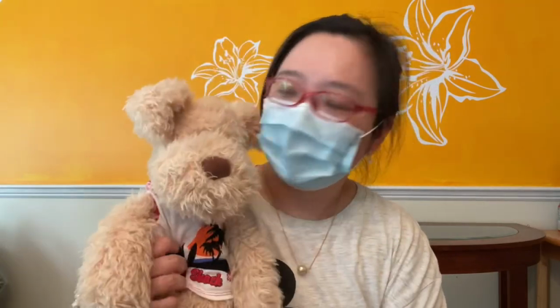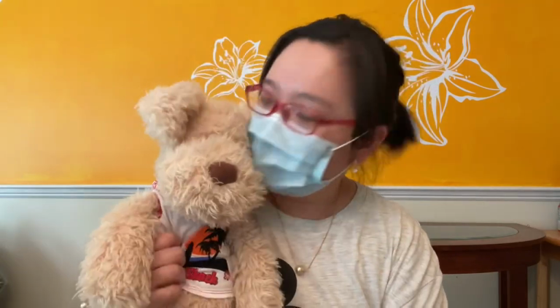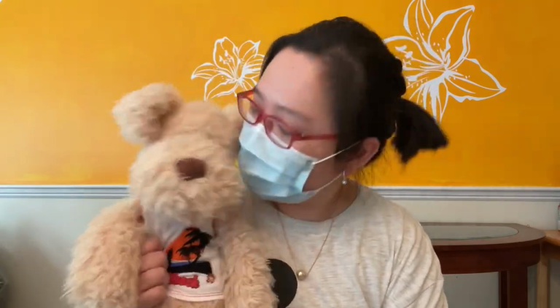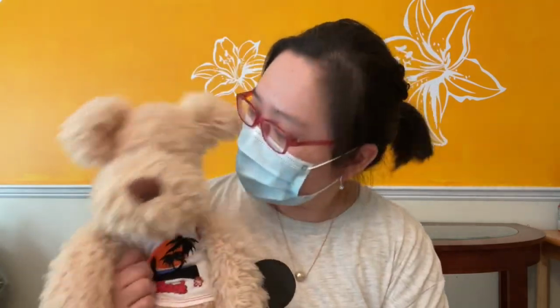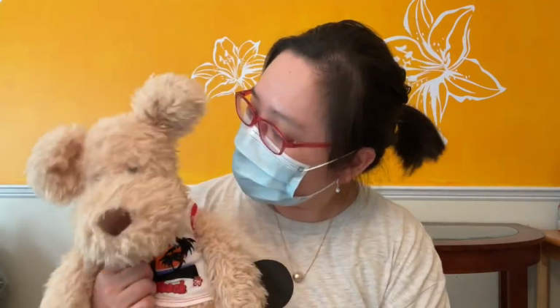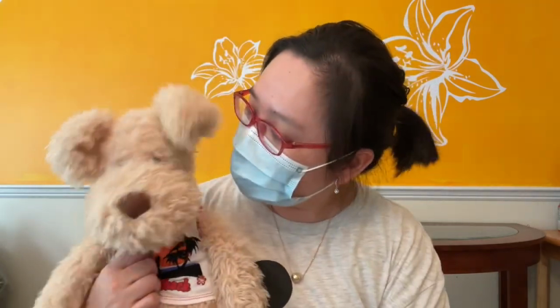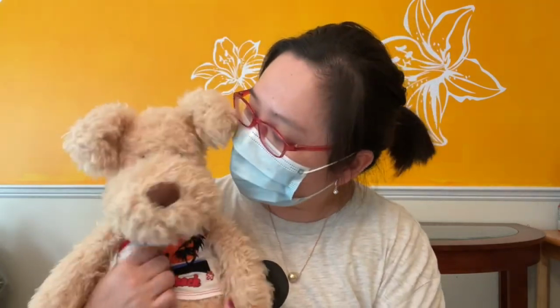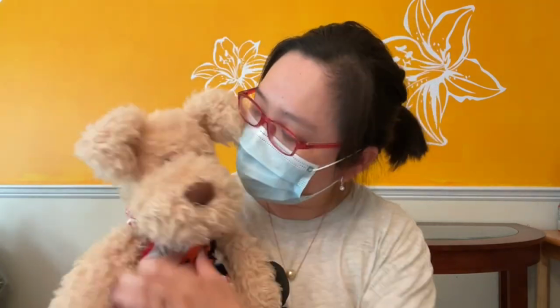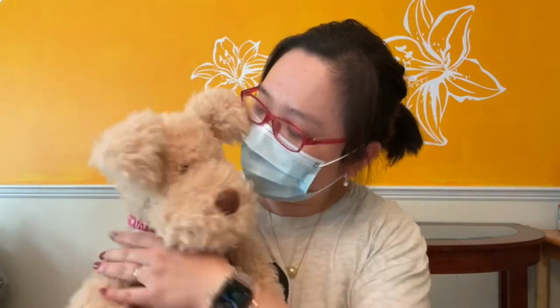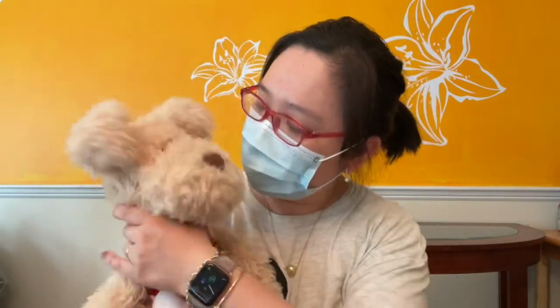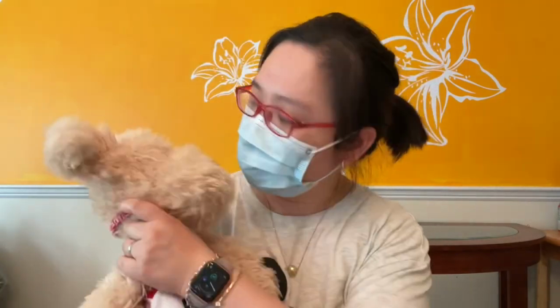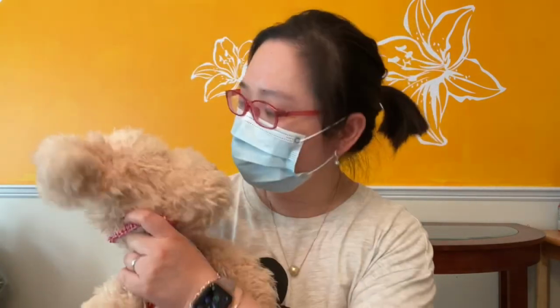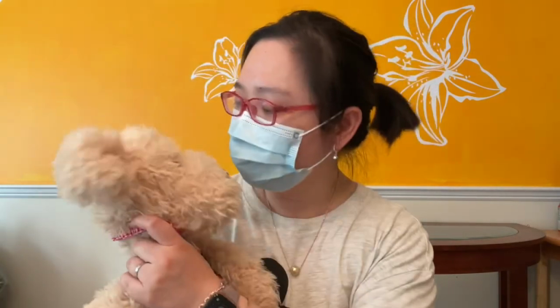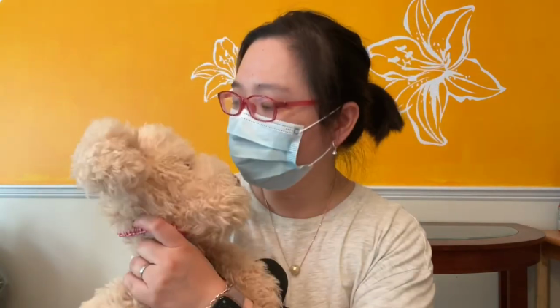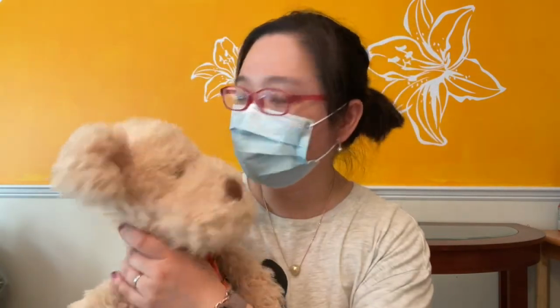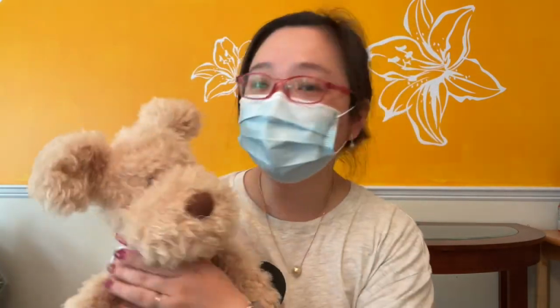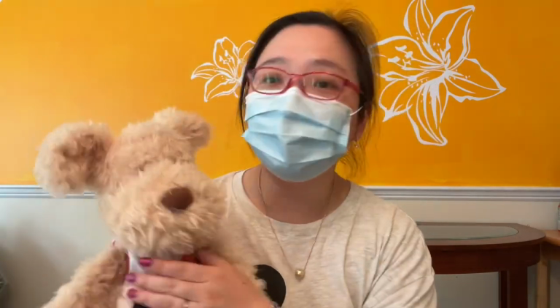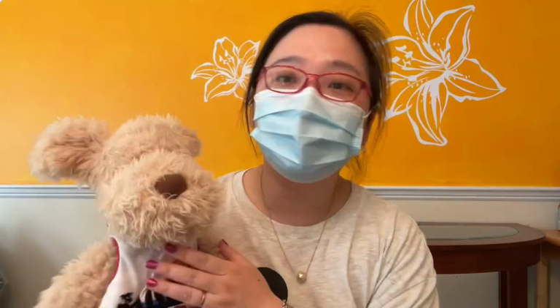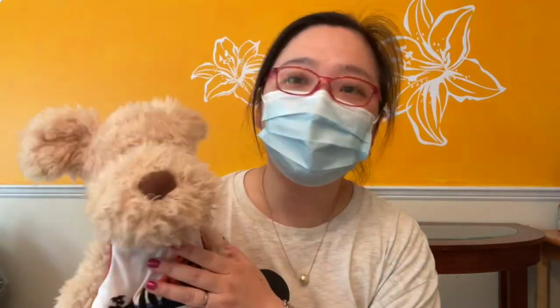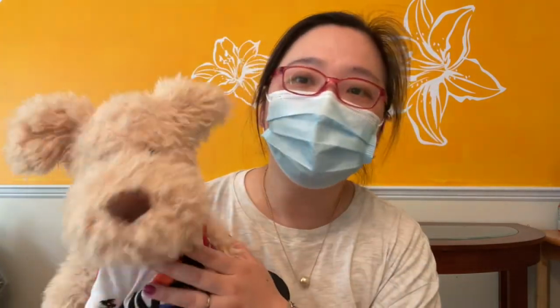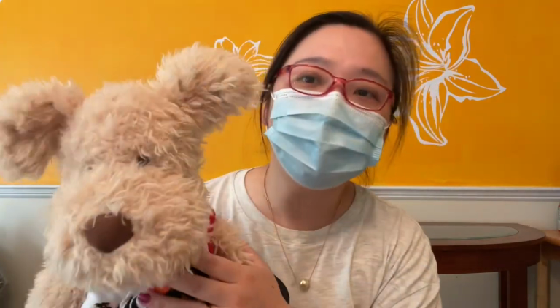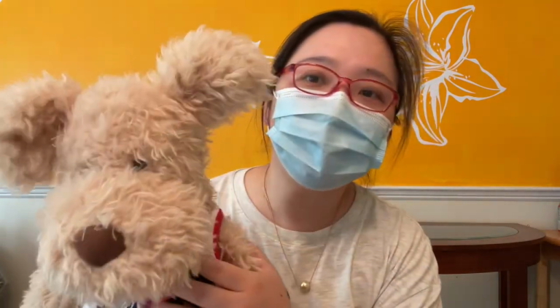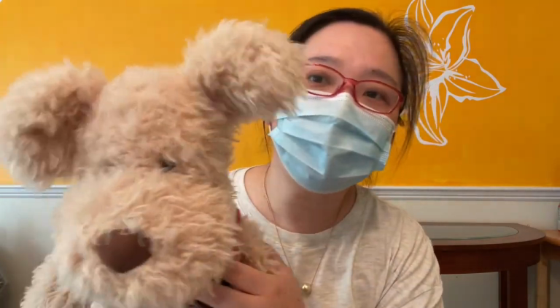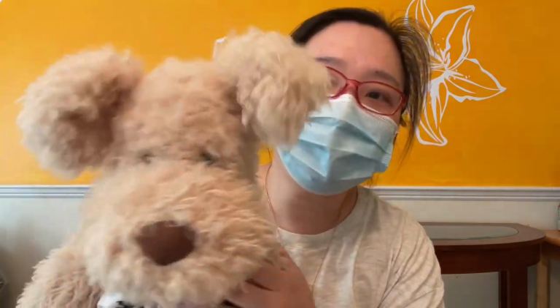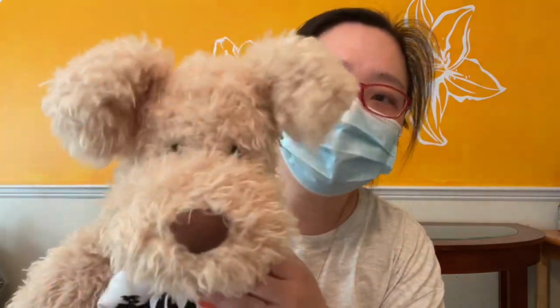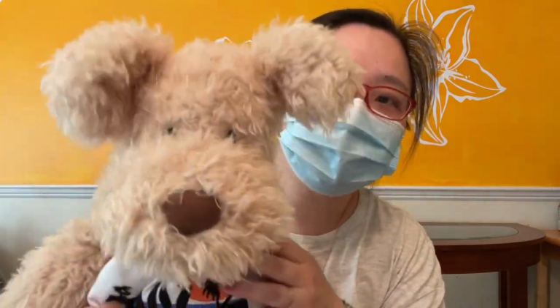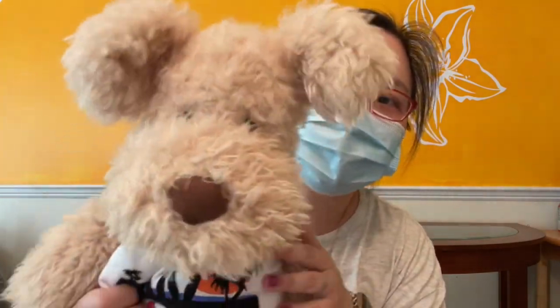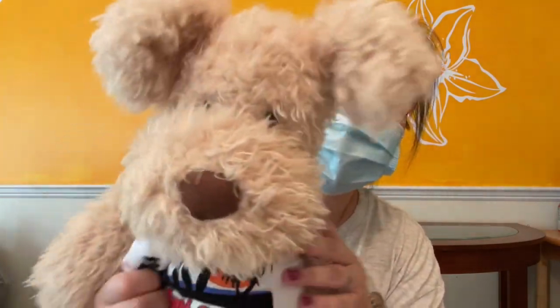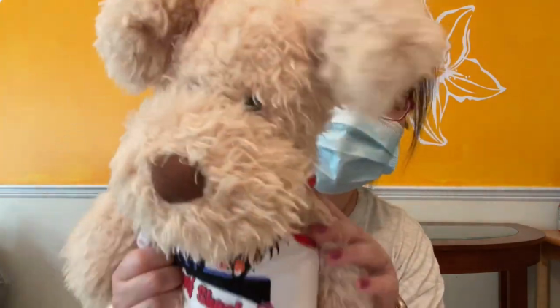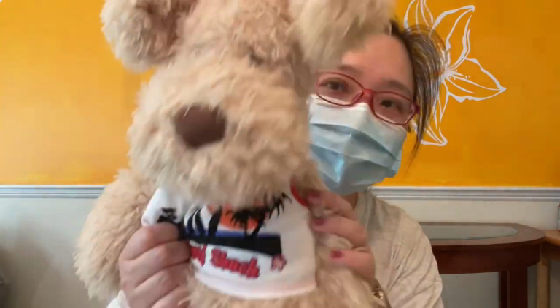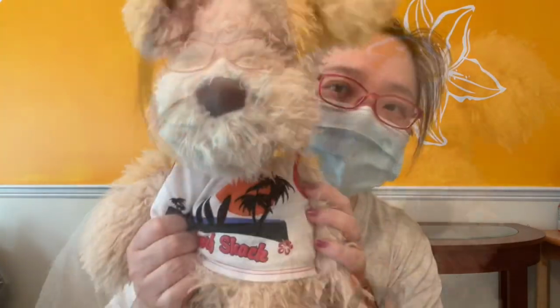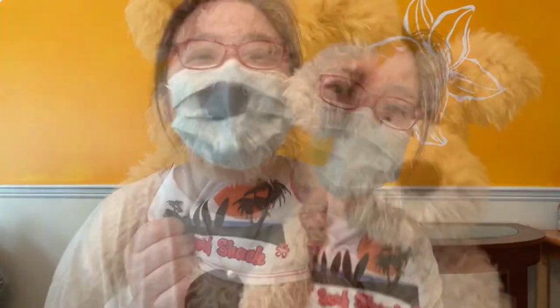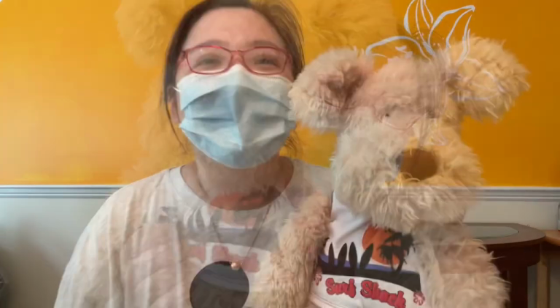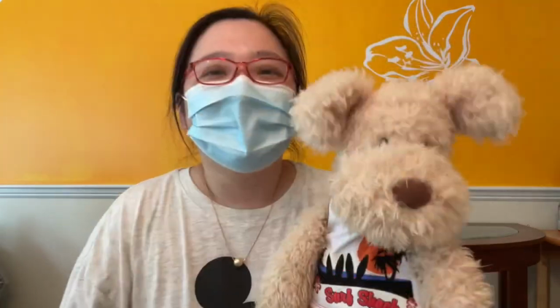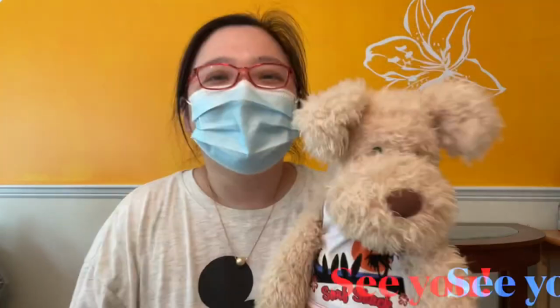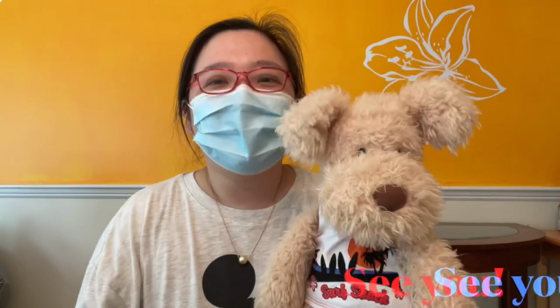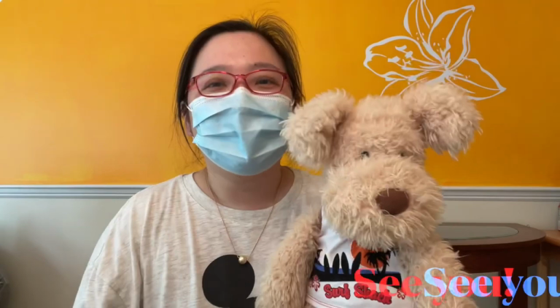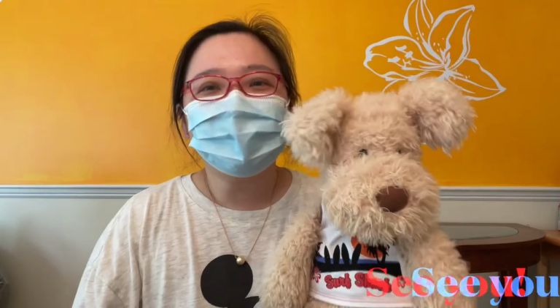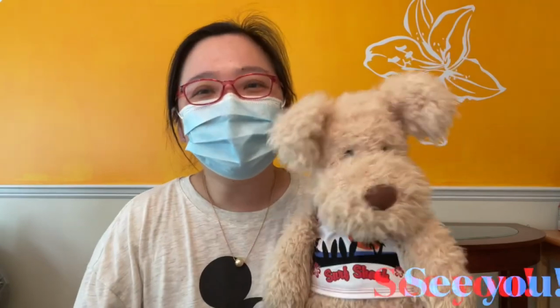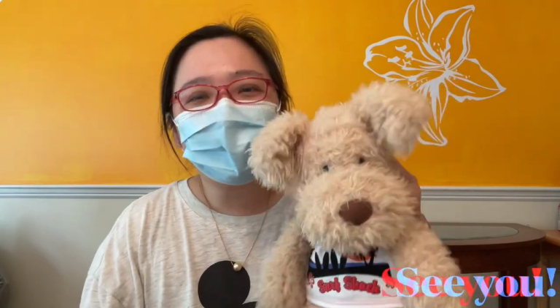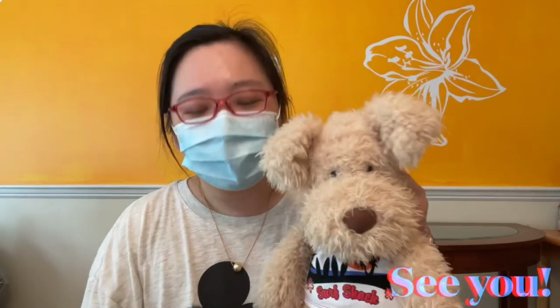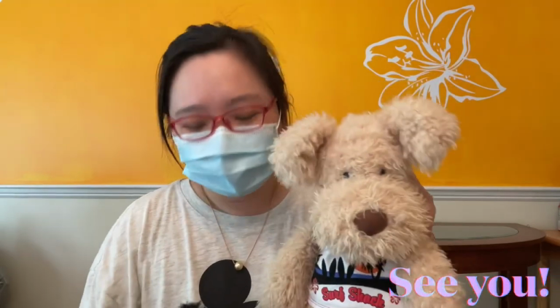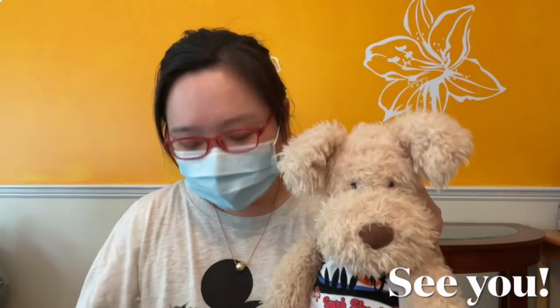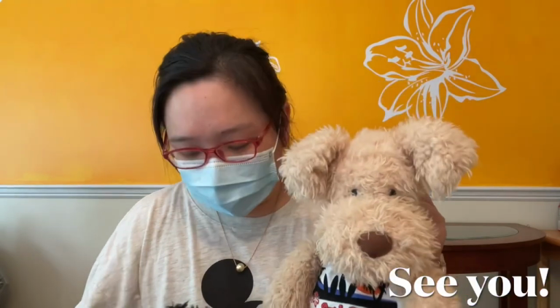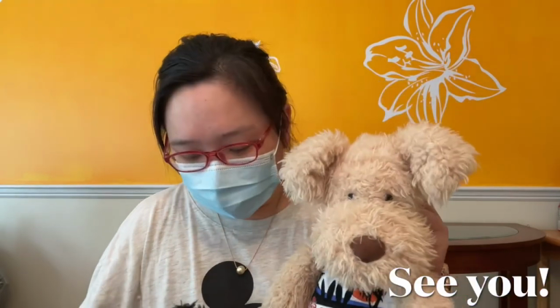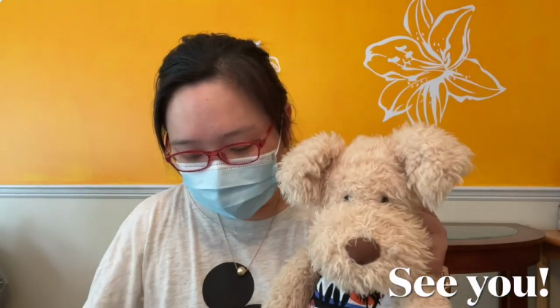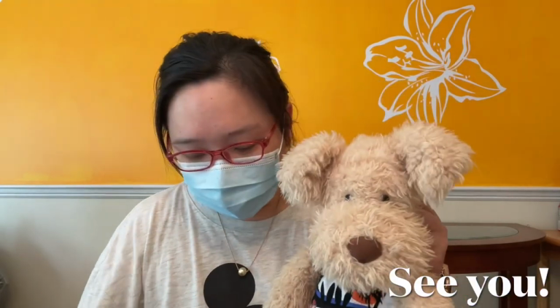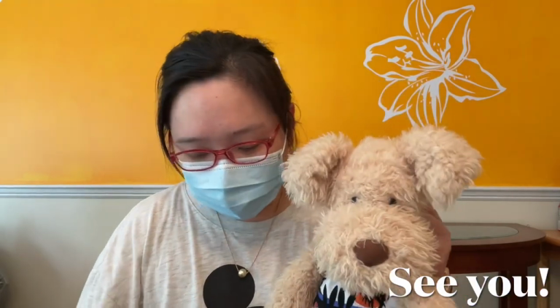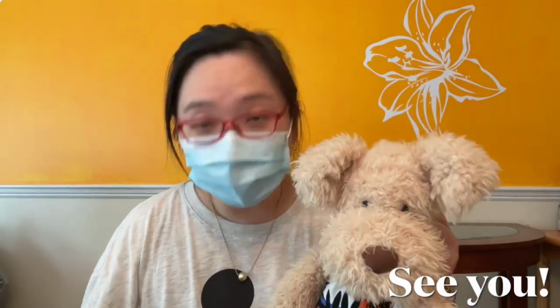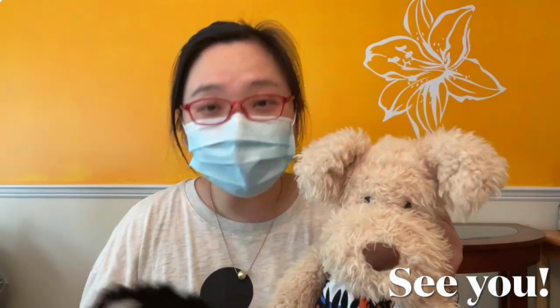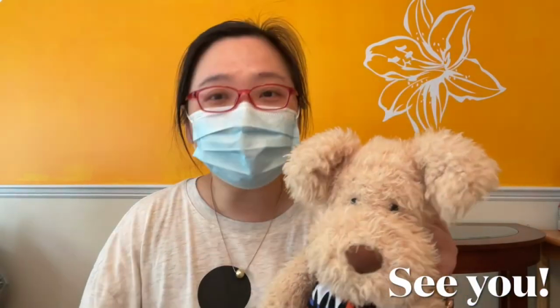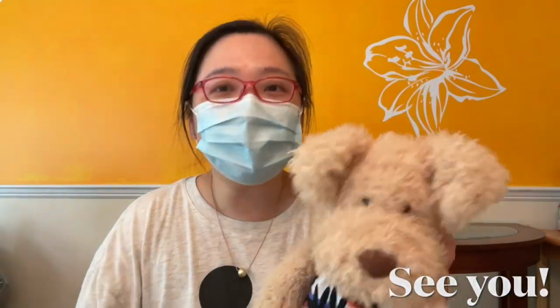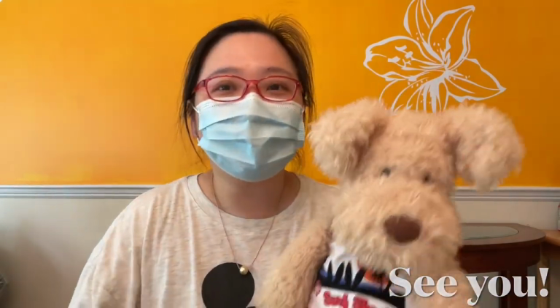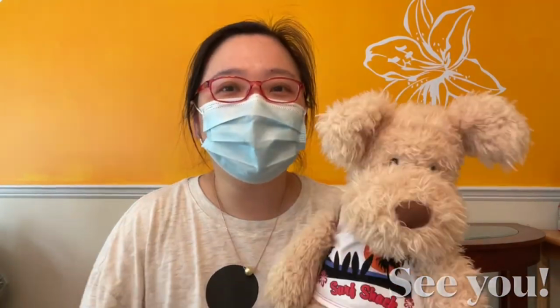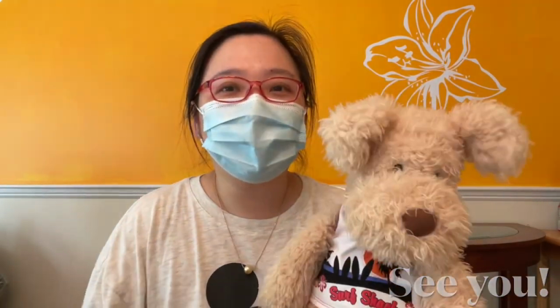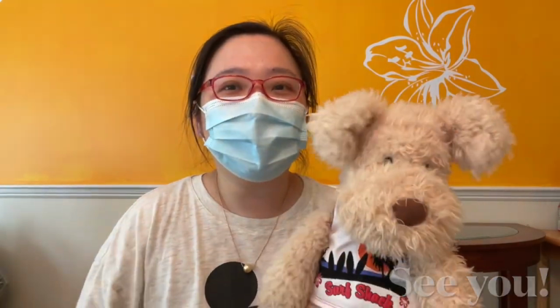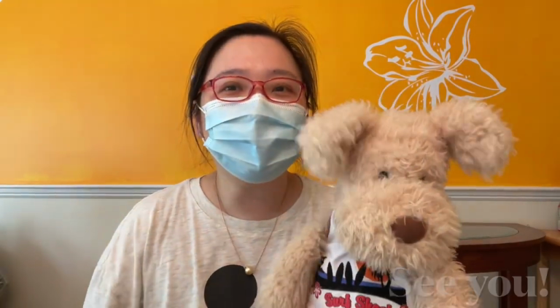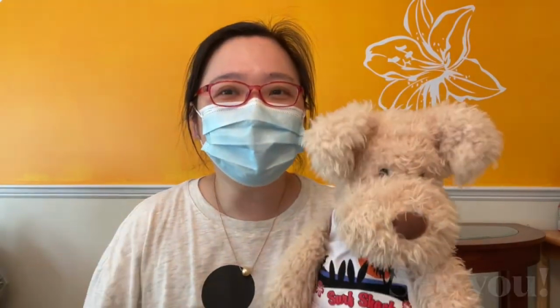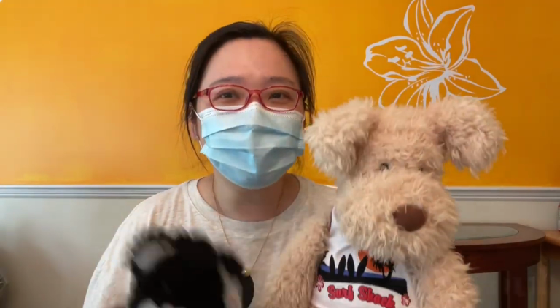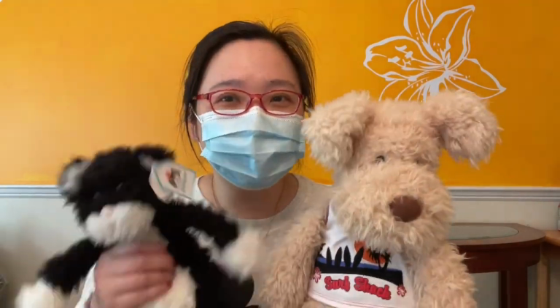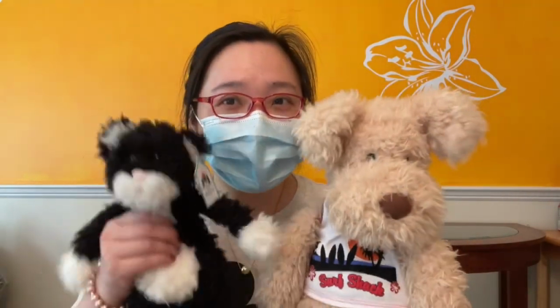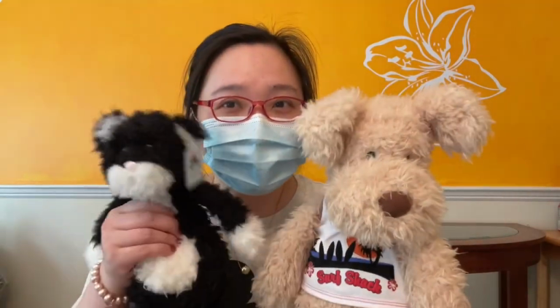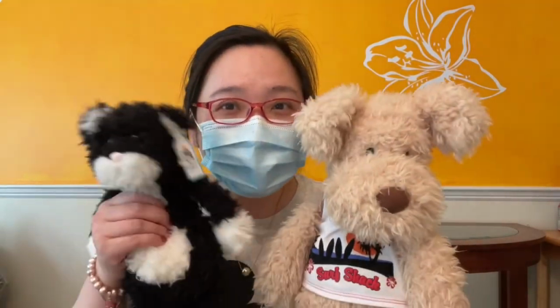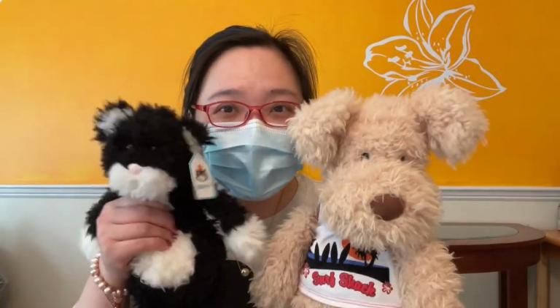Oh, I haven't played with you for a long time! Thank you guys for watching my video. Bye bye!